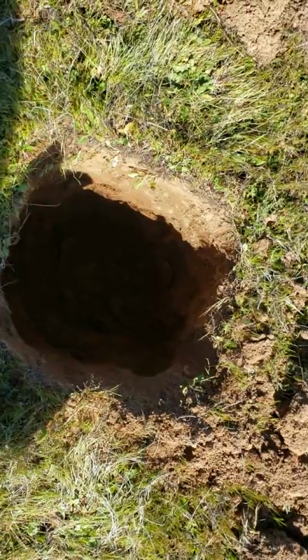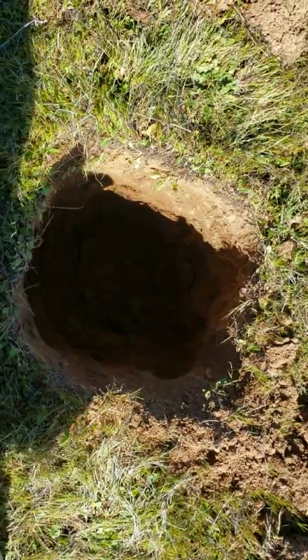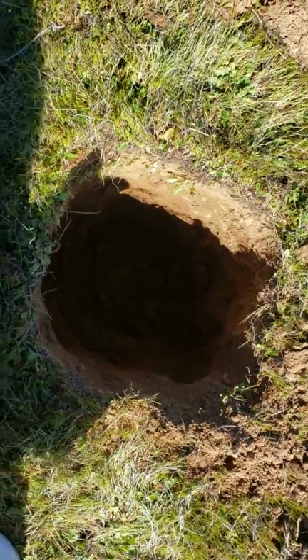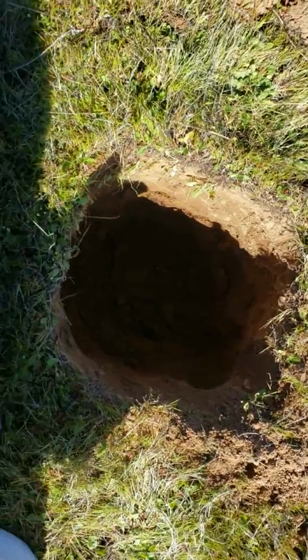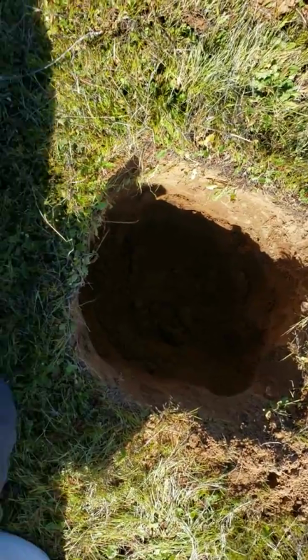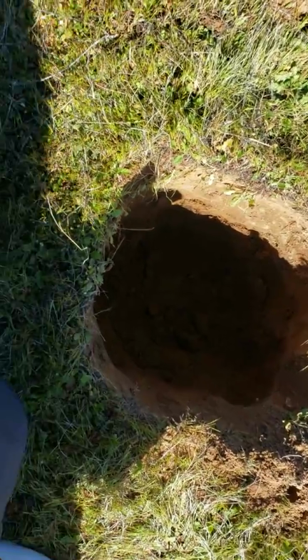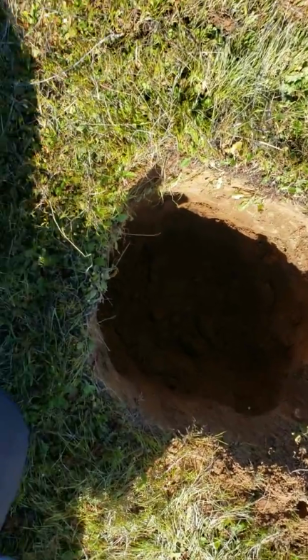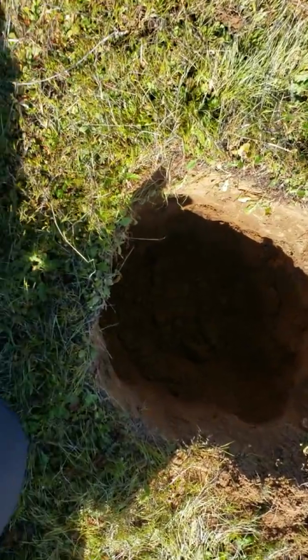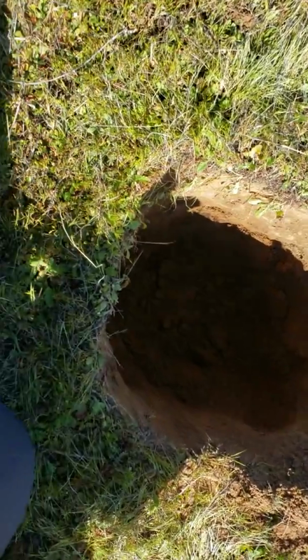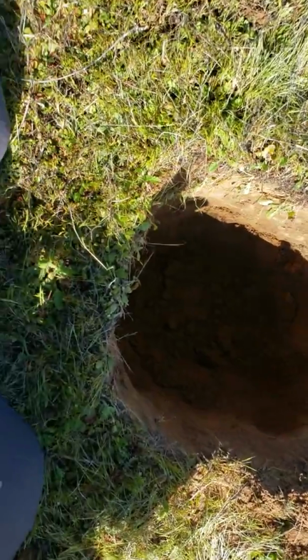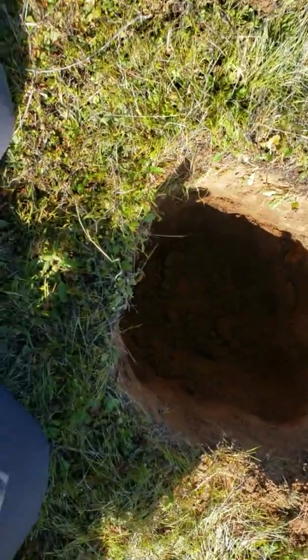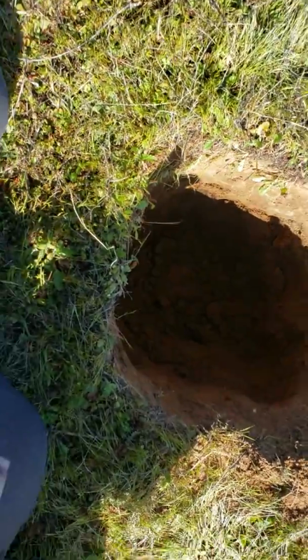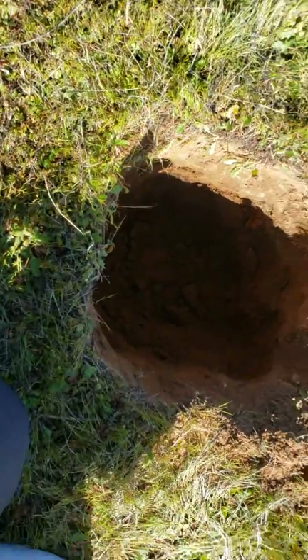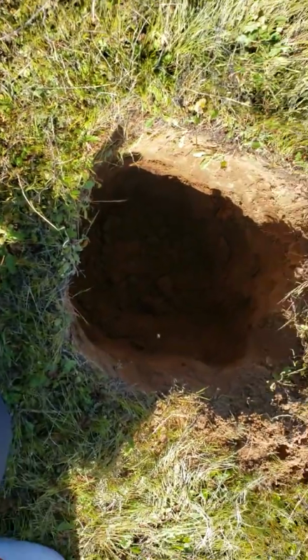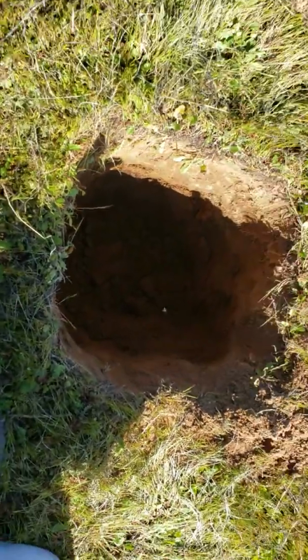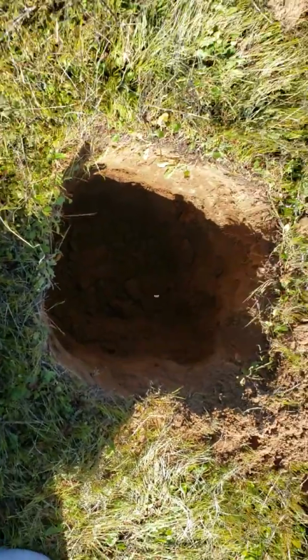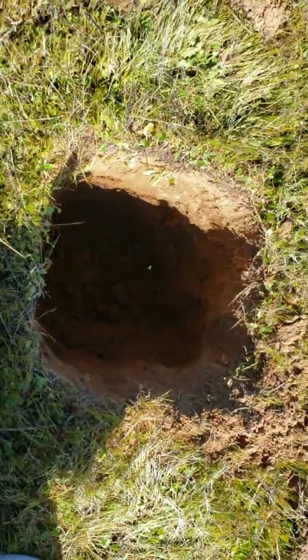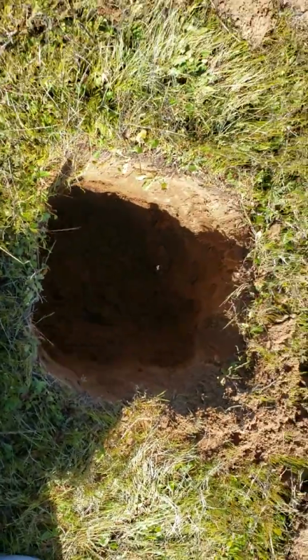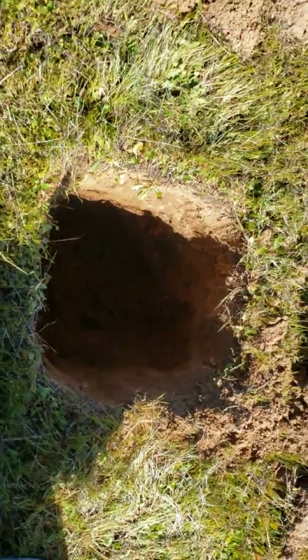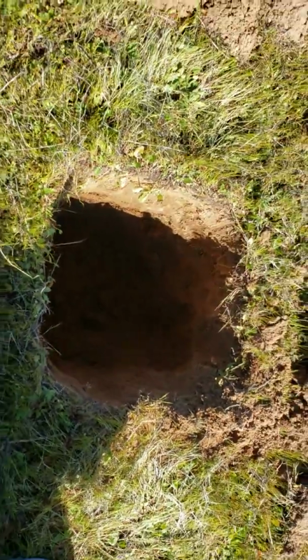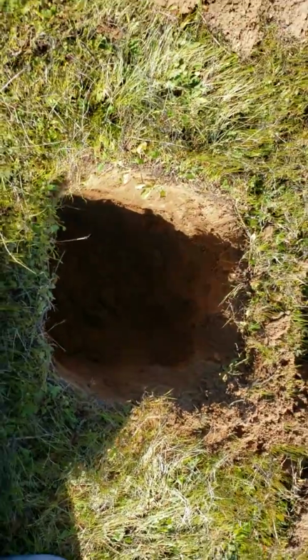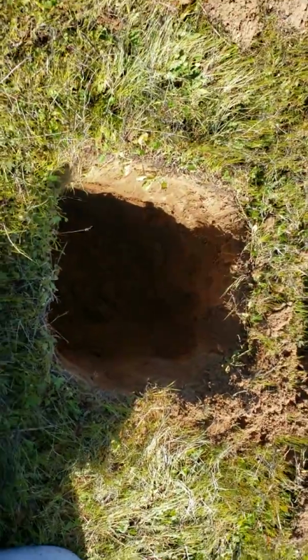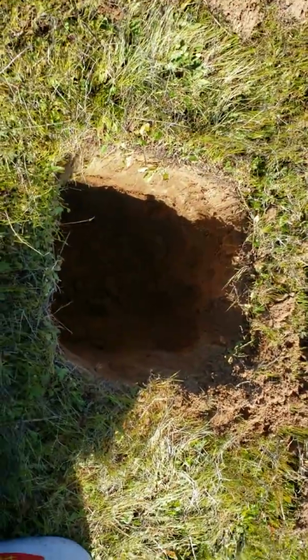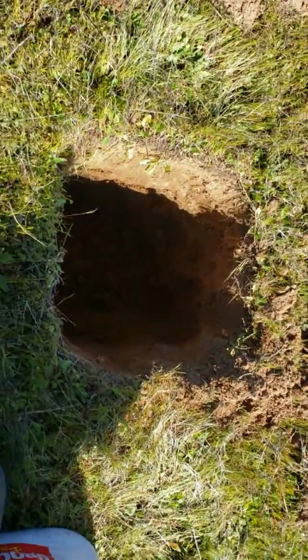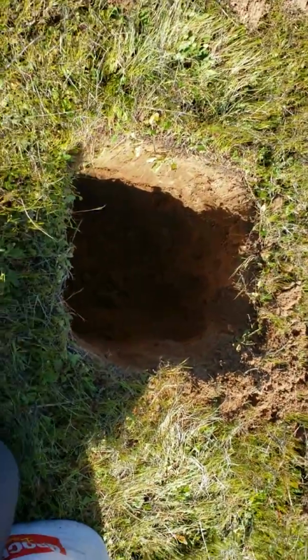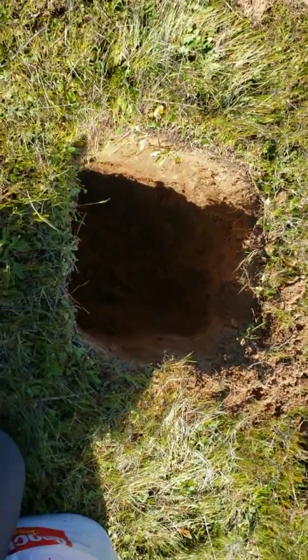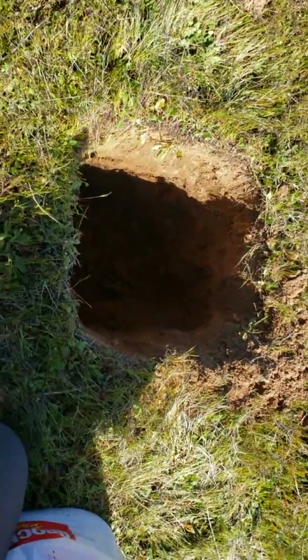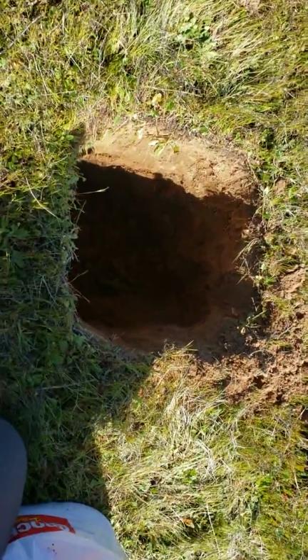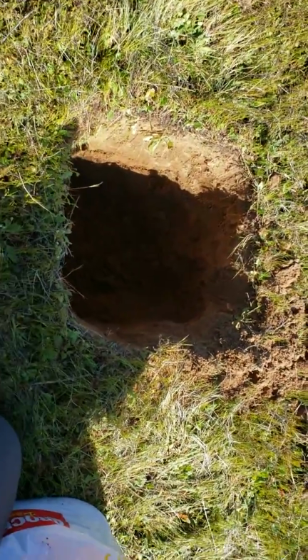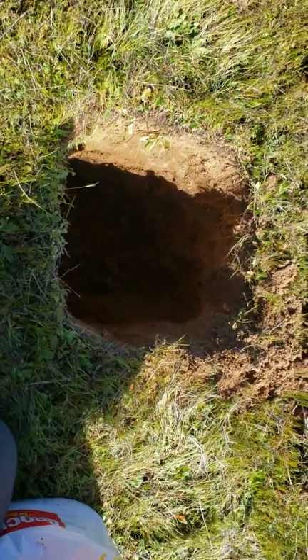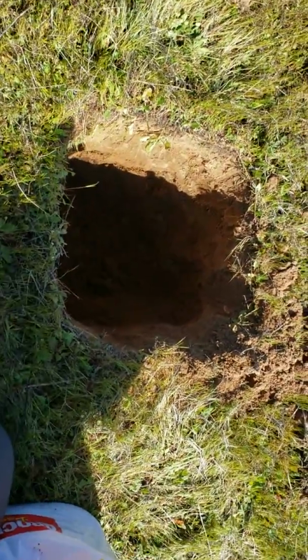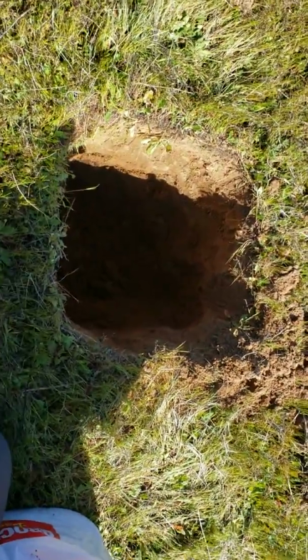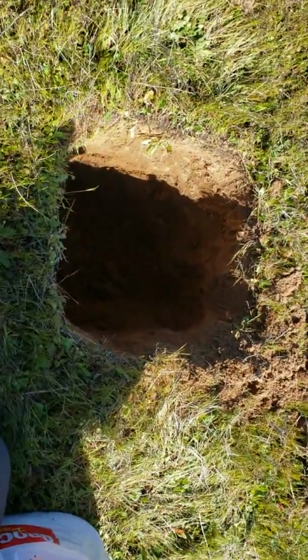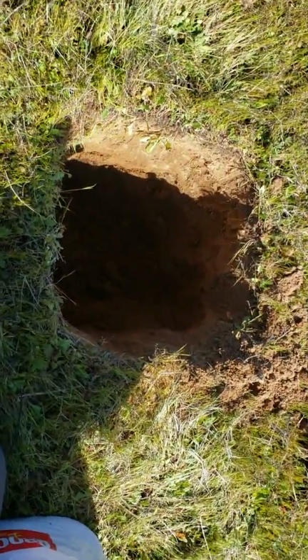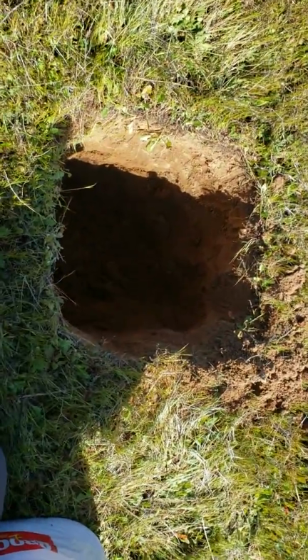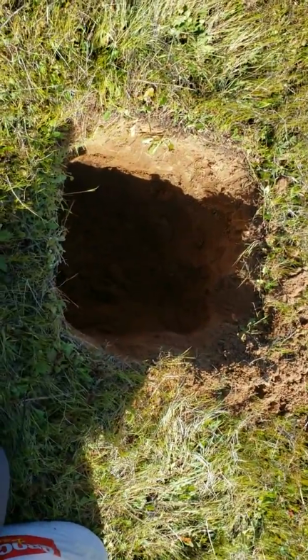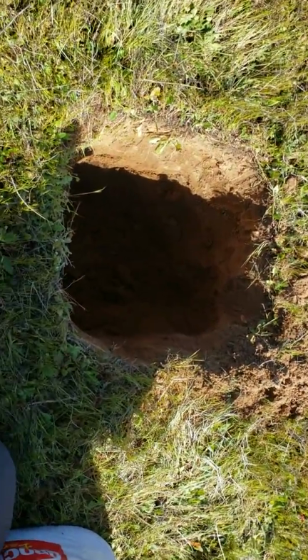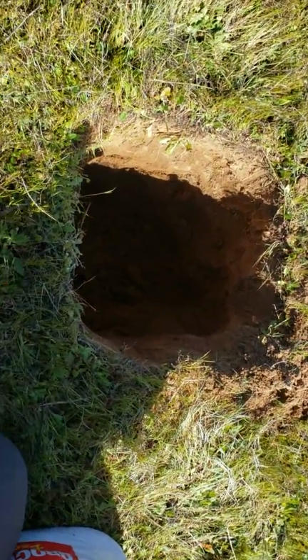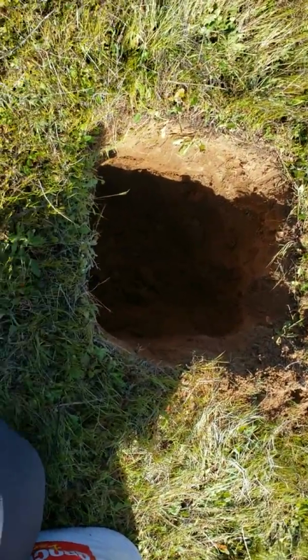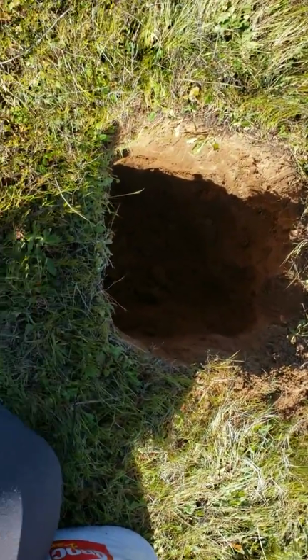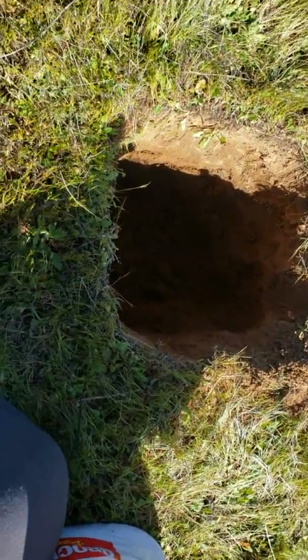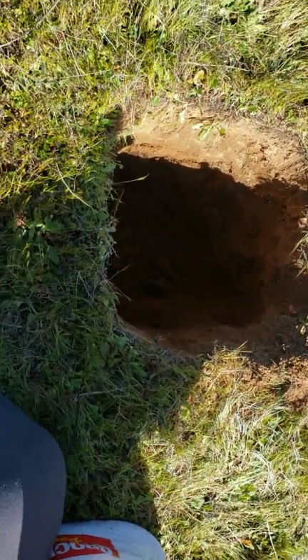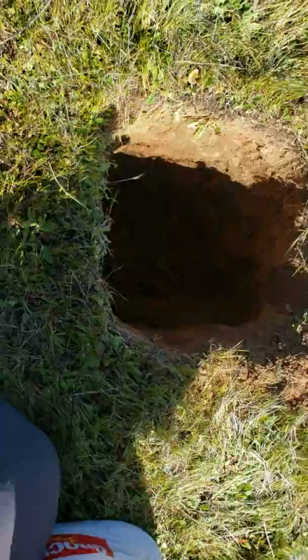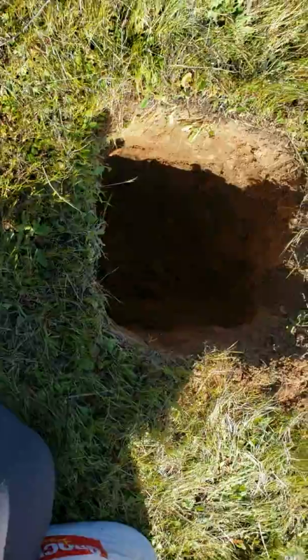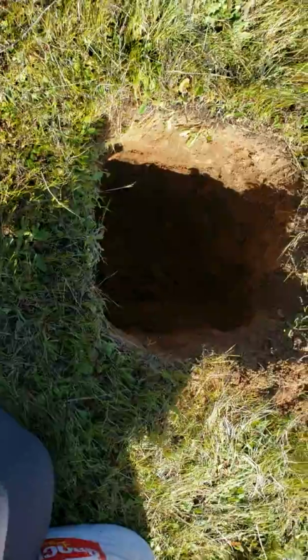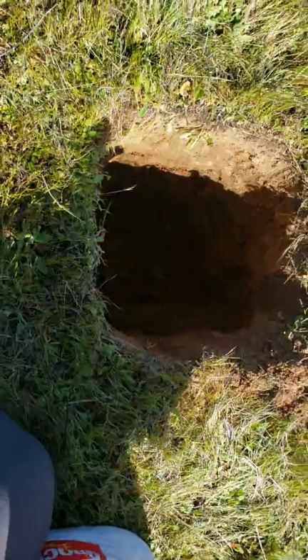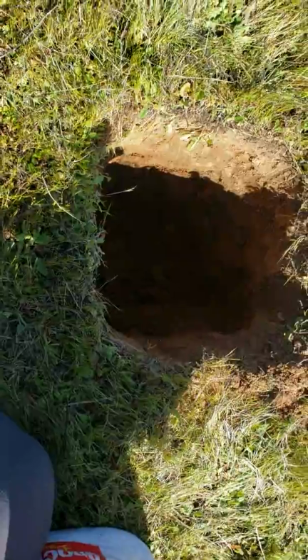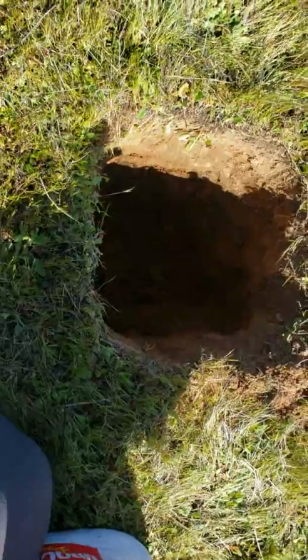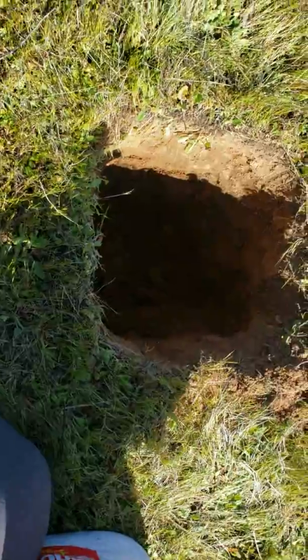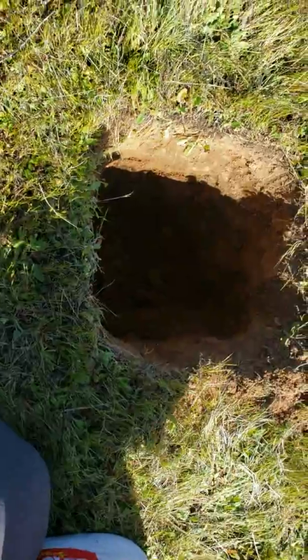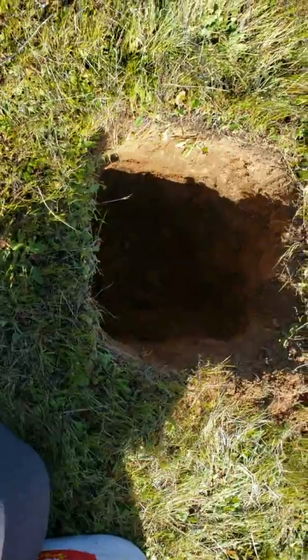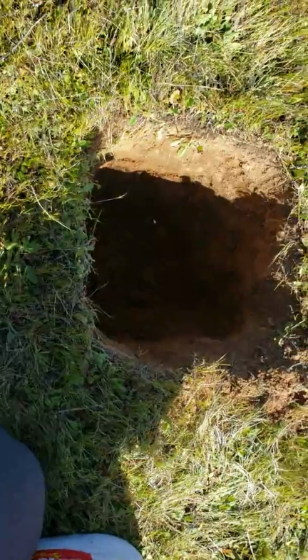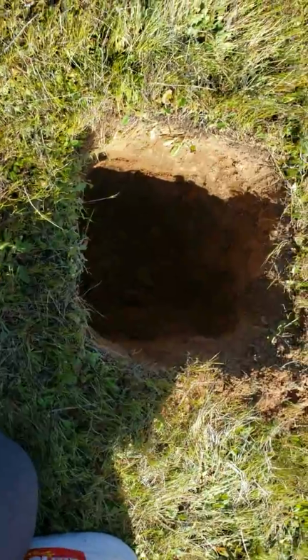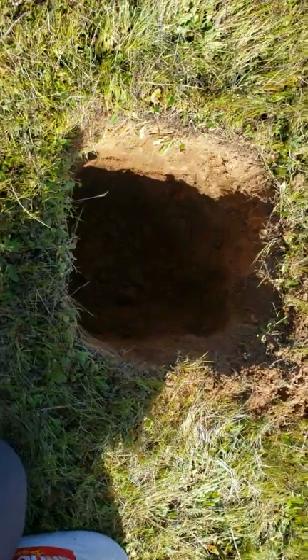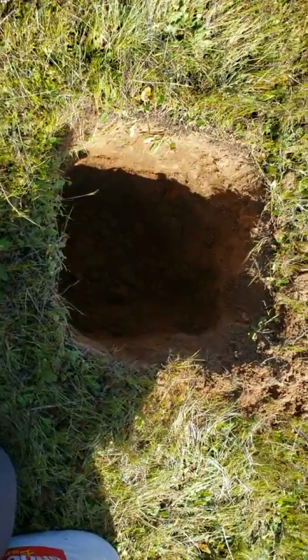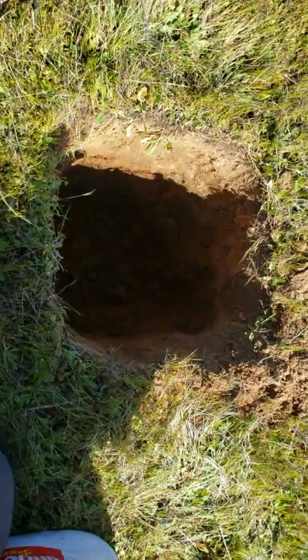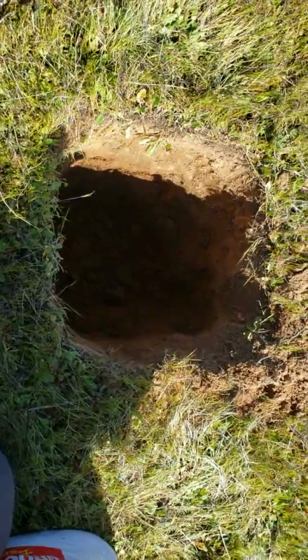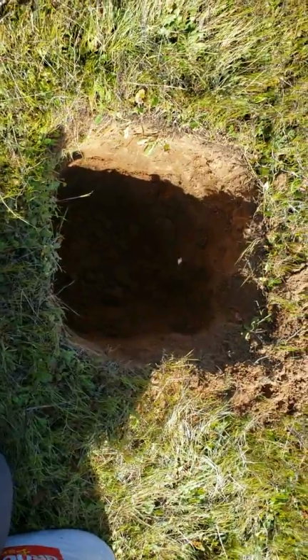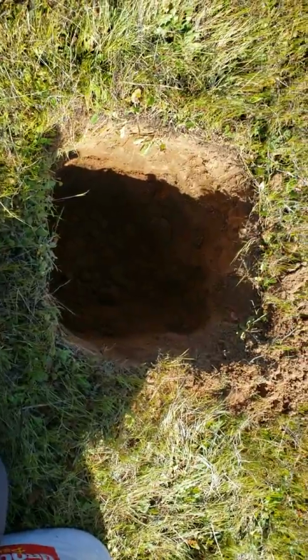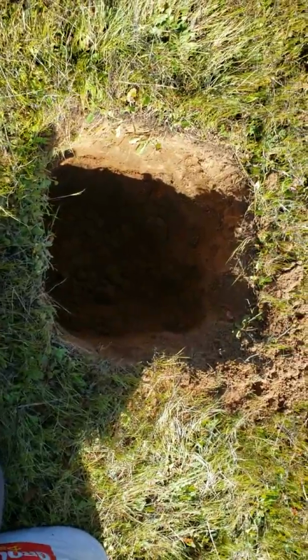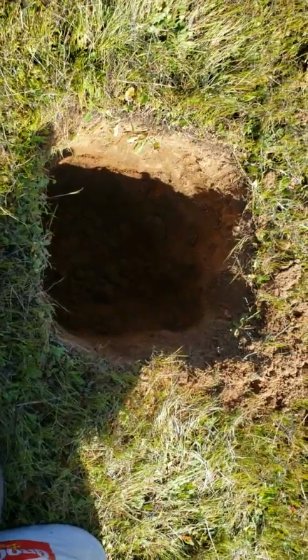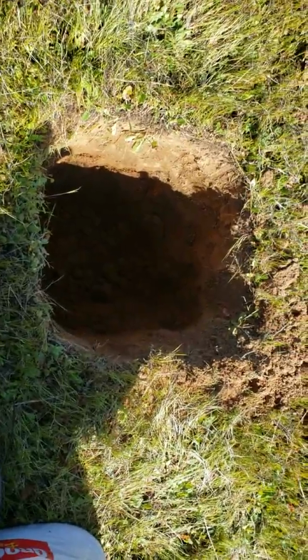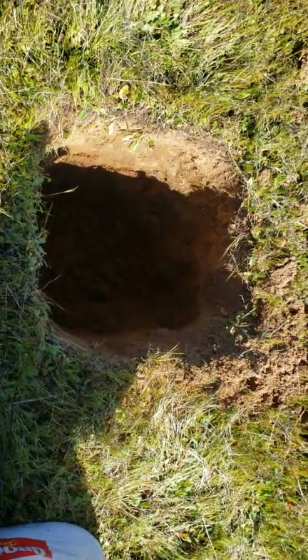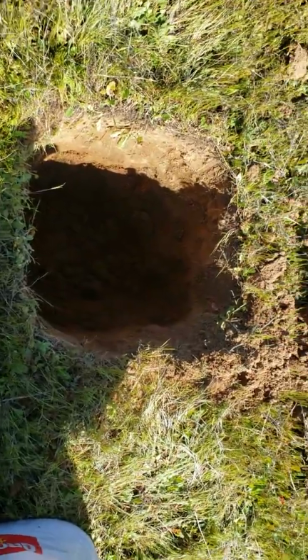Well, here I am on my property — or it's actually not in my name yet, but it's on the way.